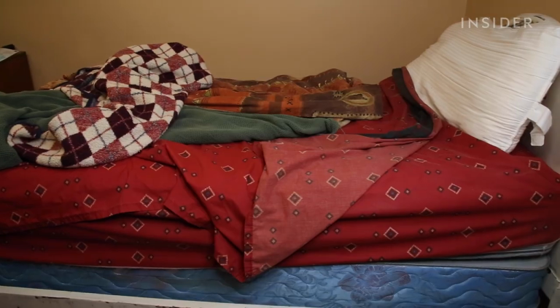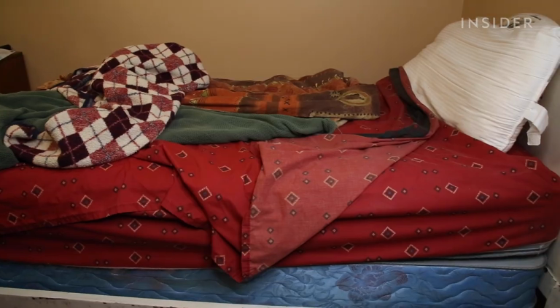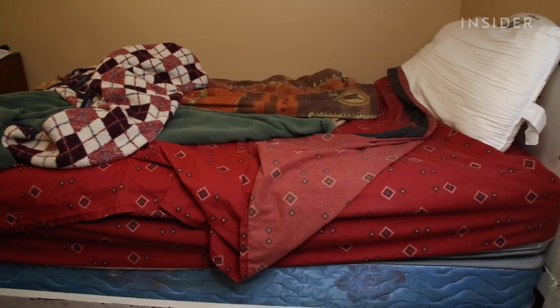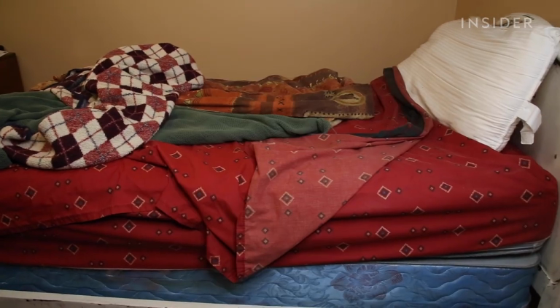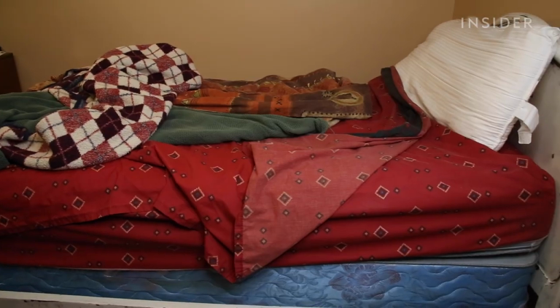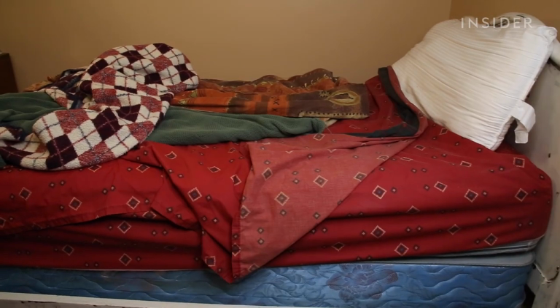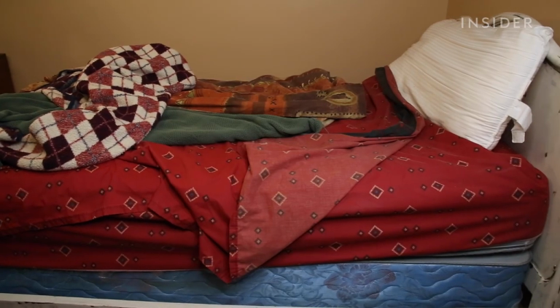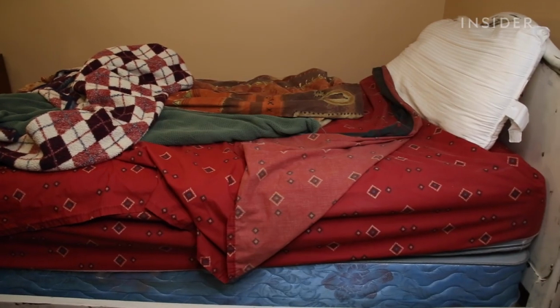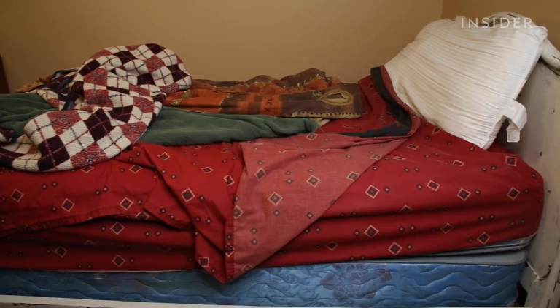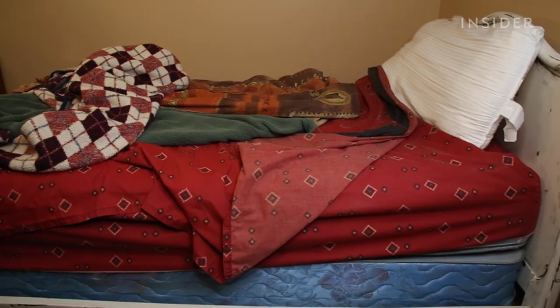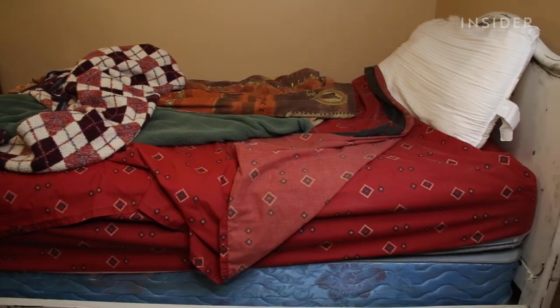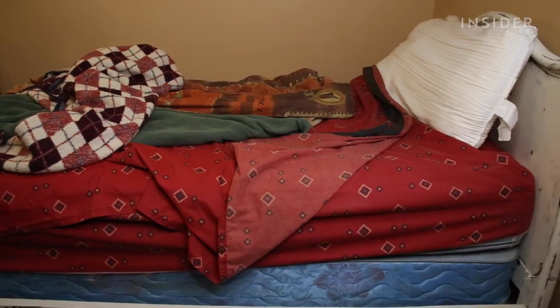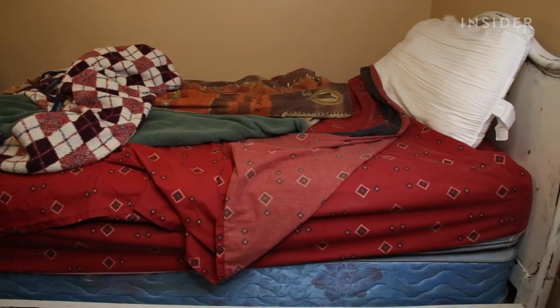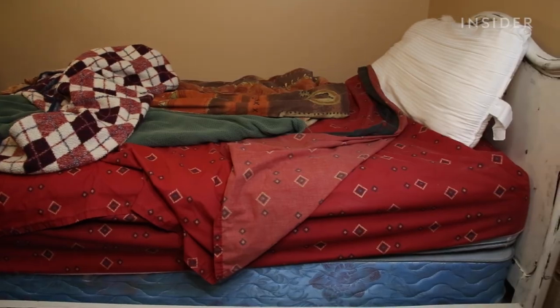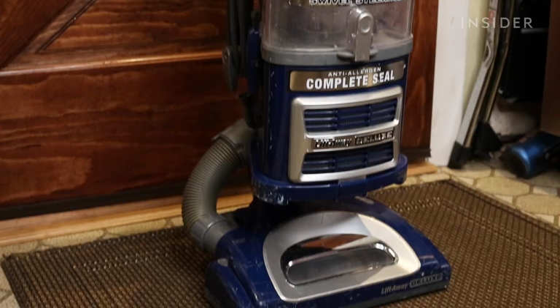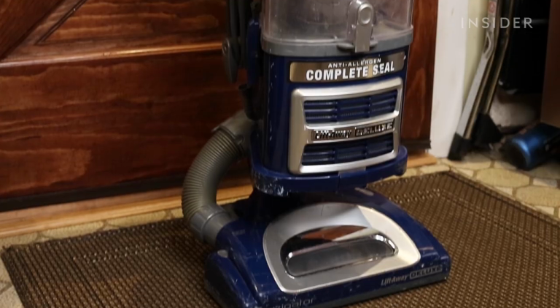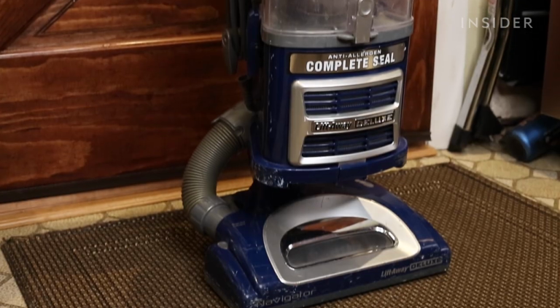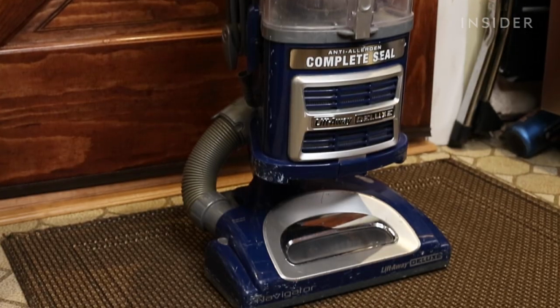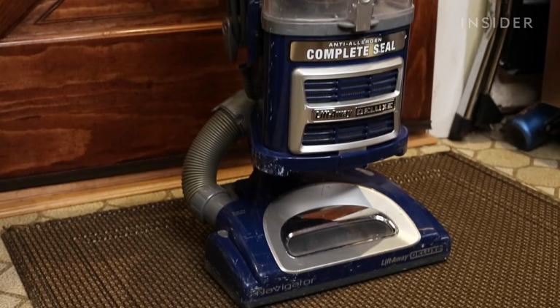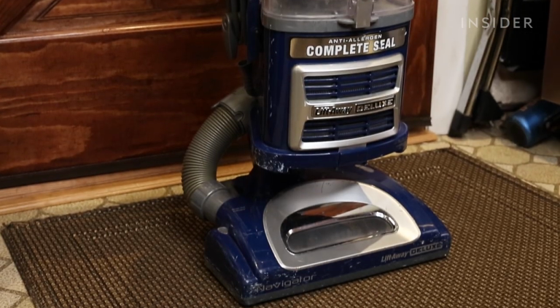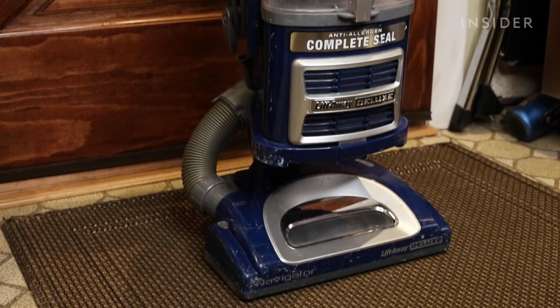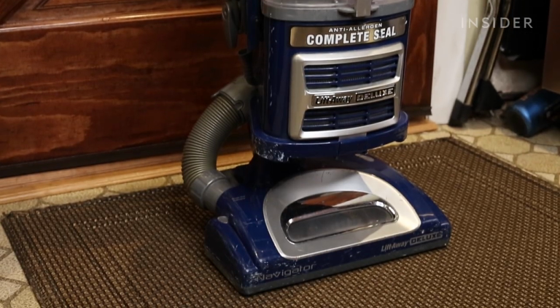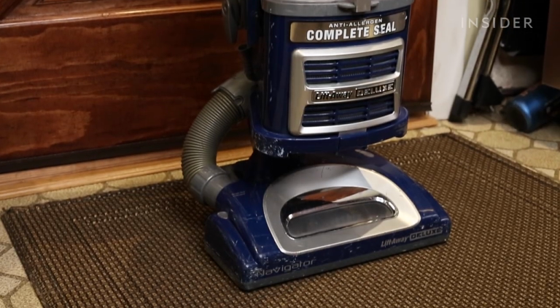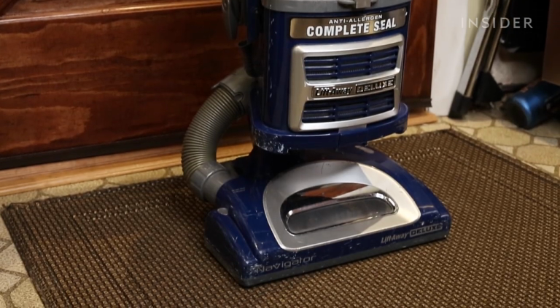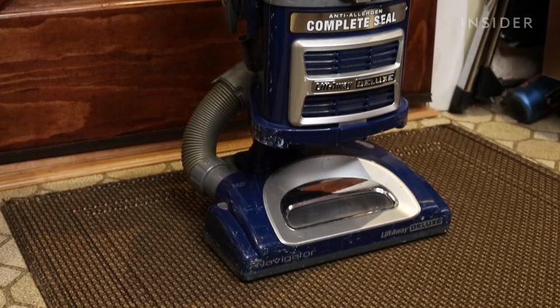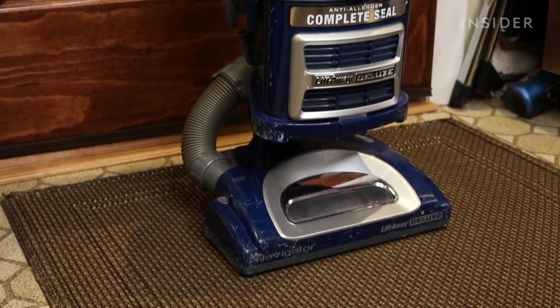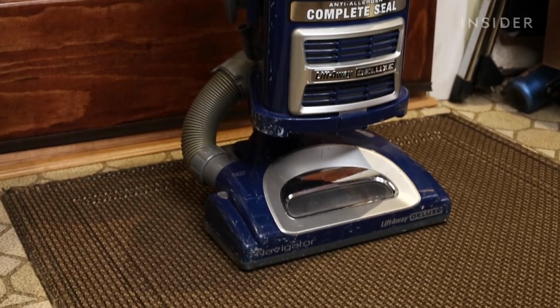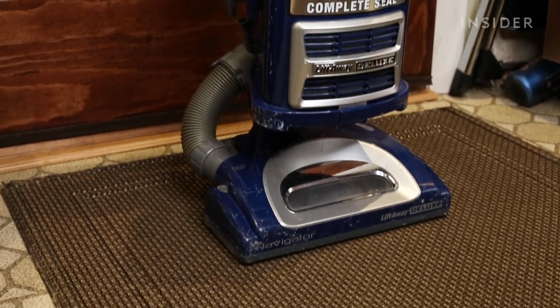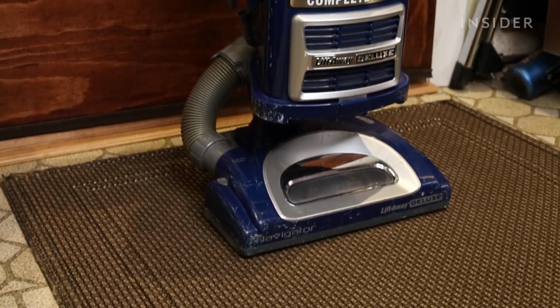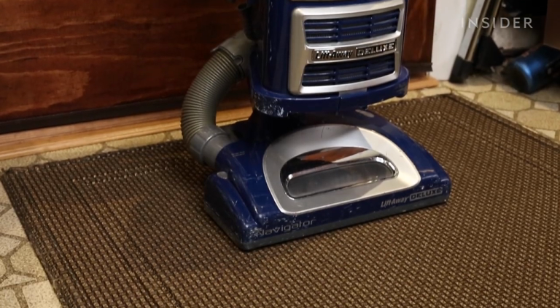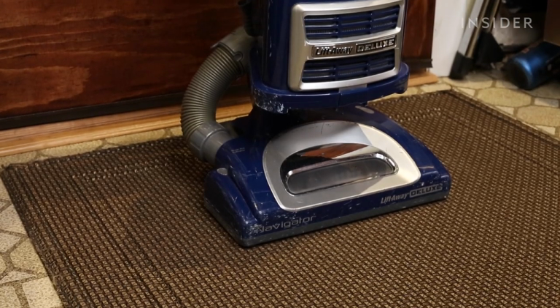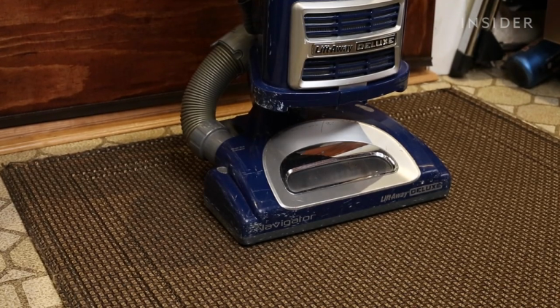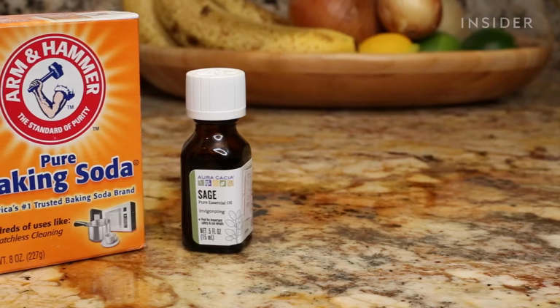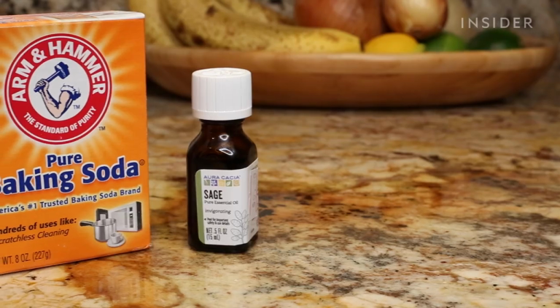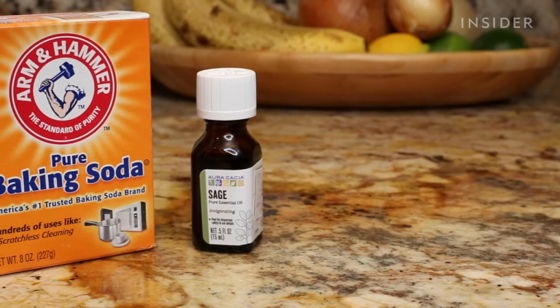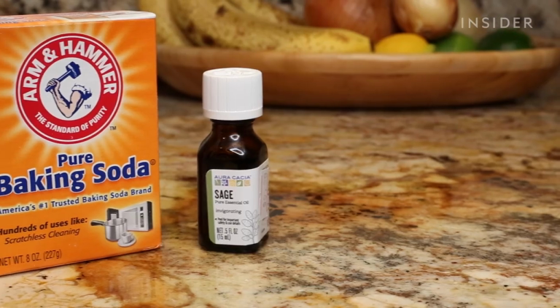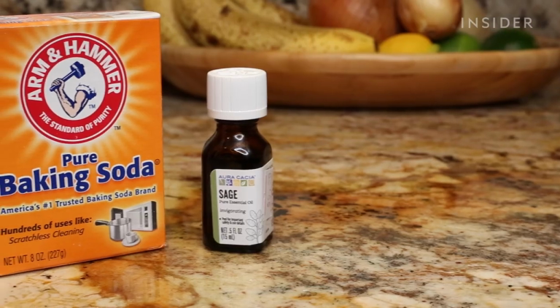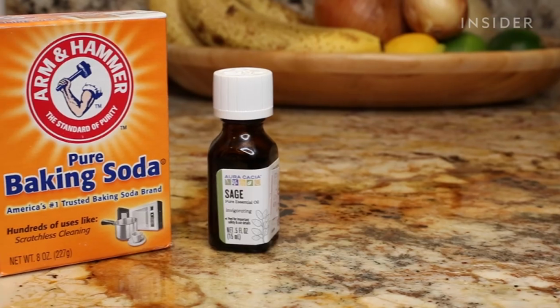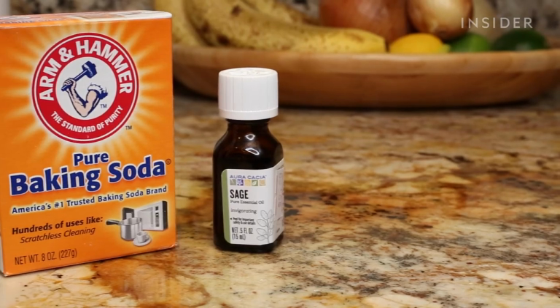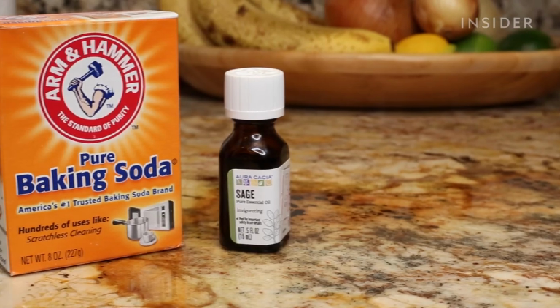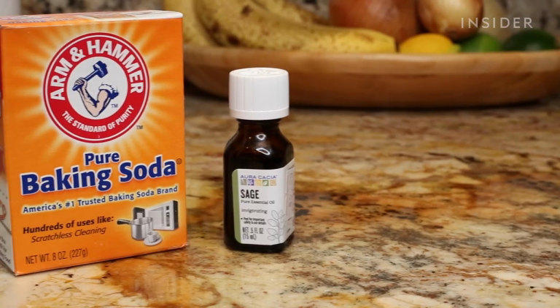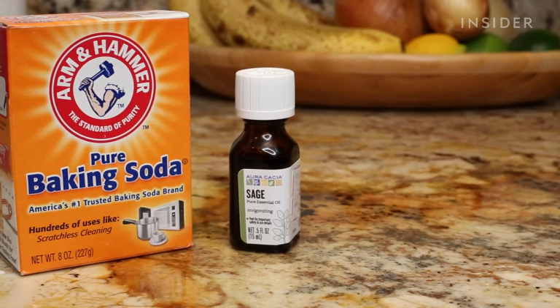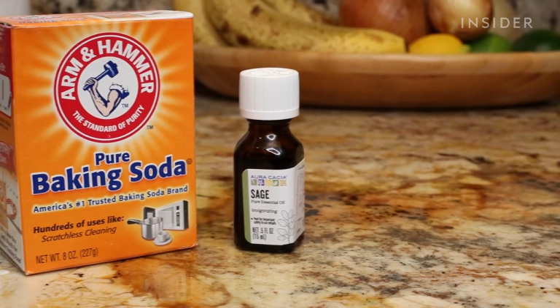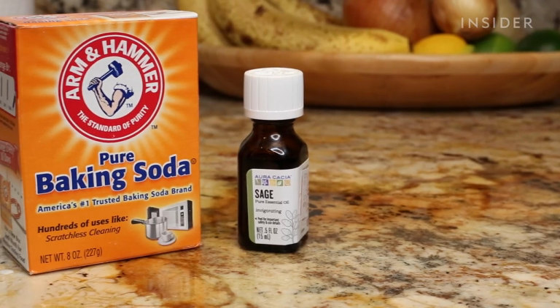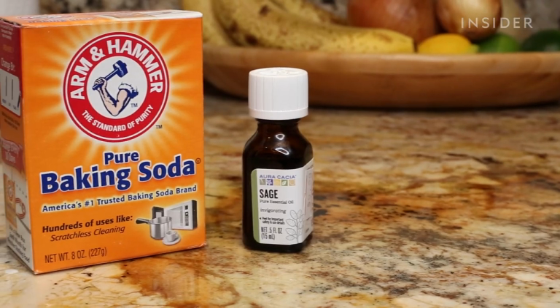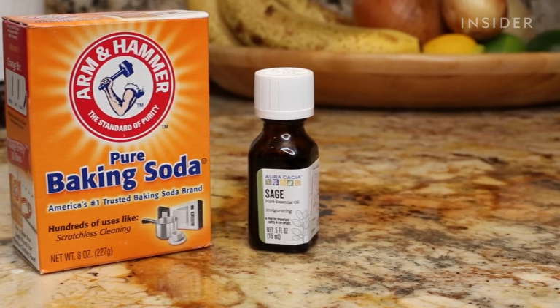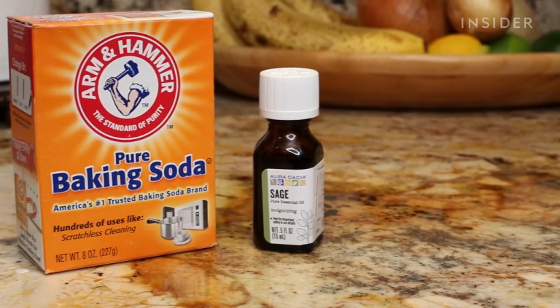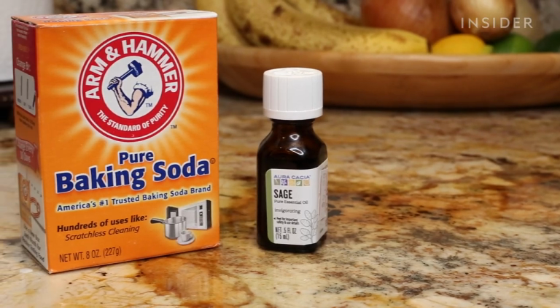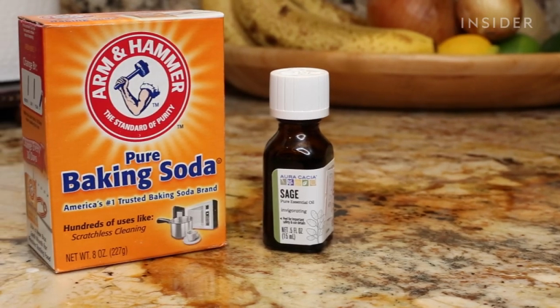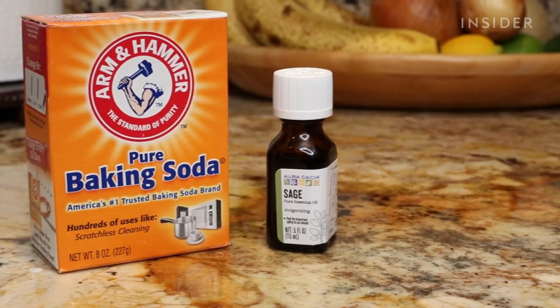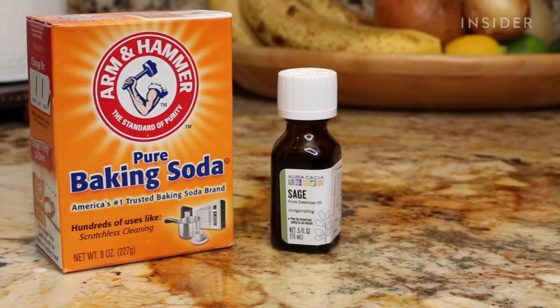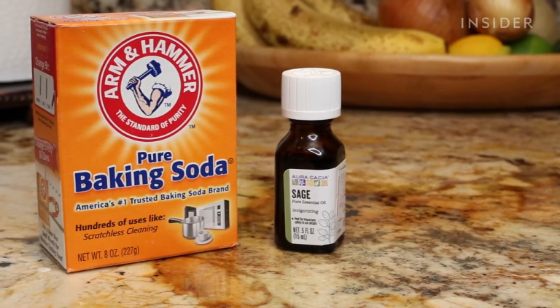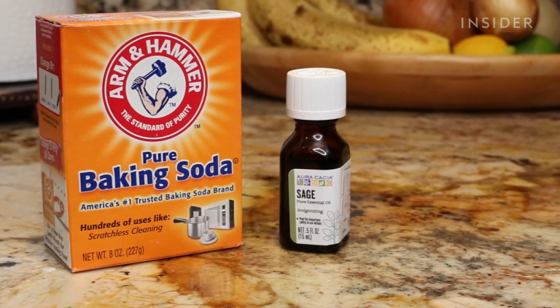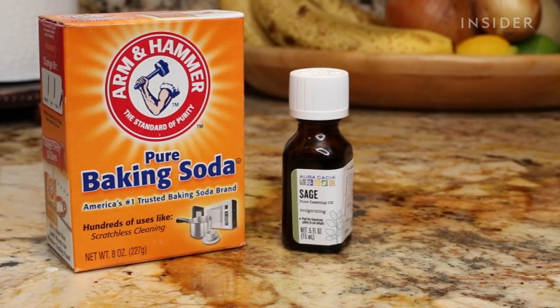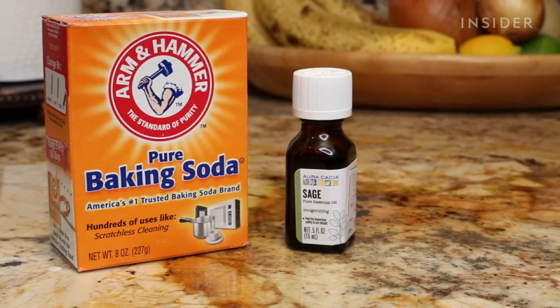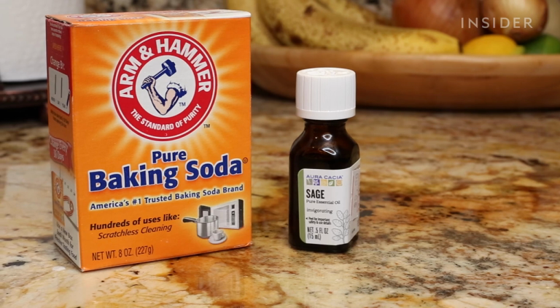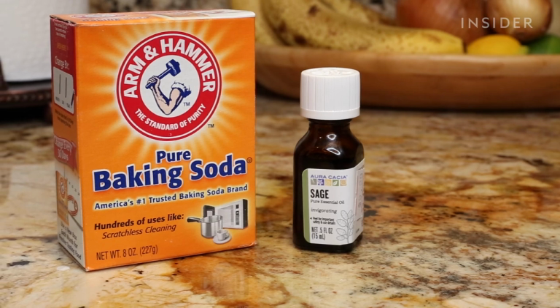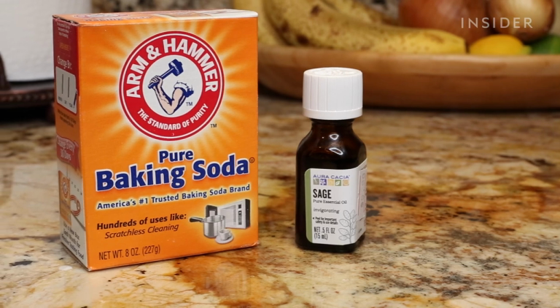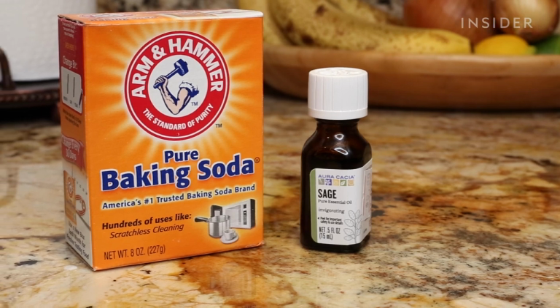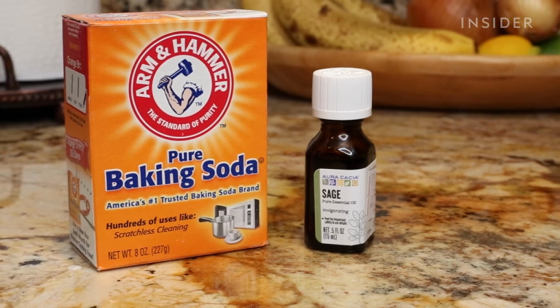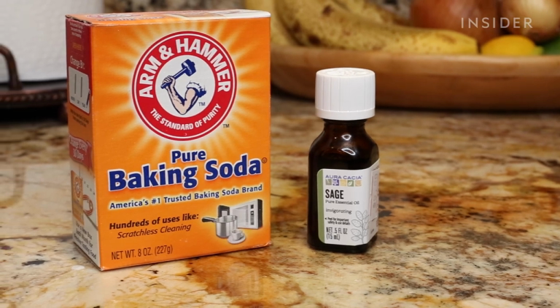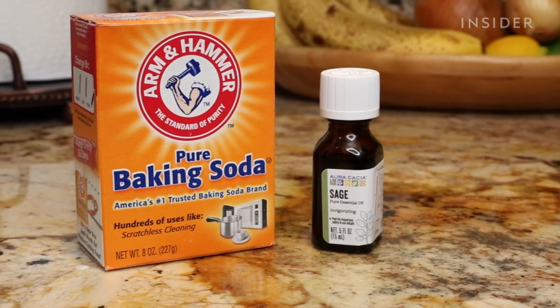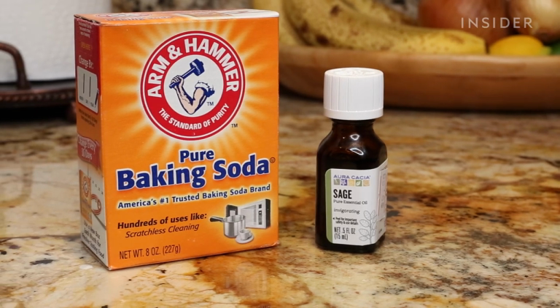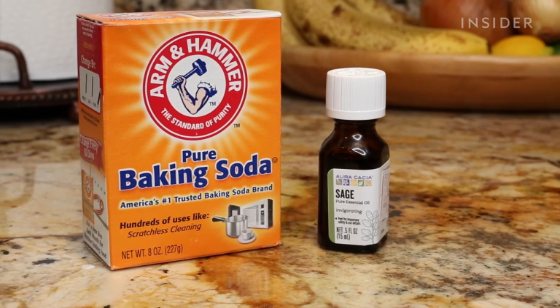To clean a mattress, you'll need a vacuum with an upholstery attachment, 8 ounces of baking soda, and optional essential oils.